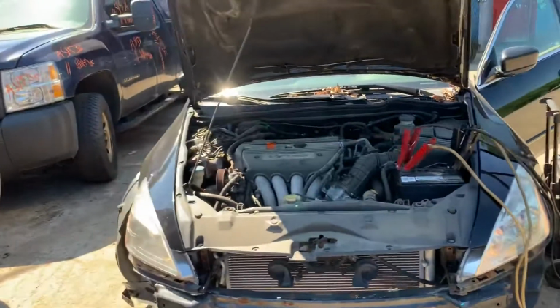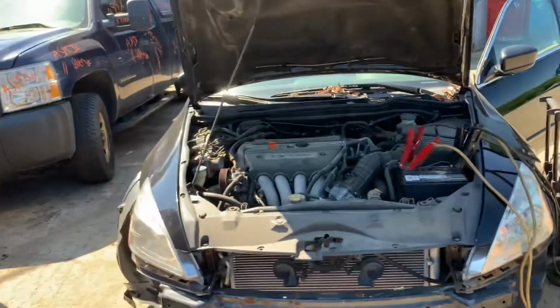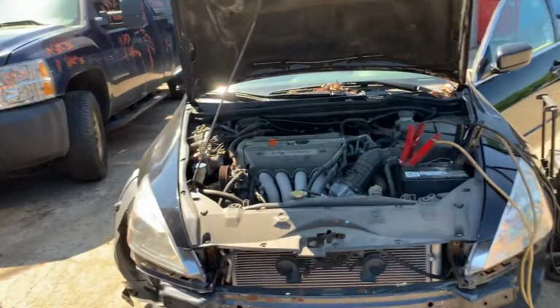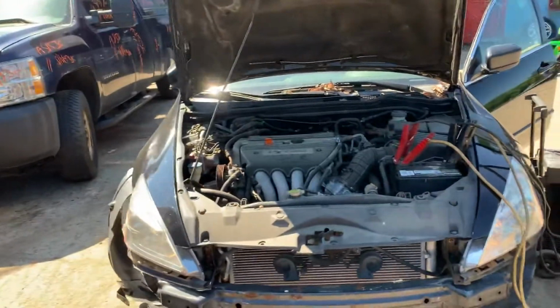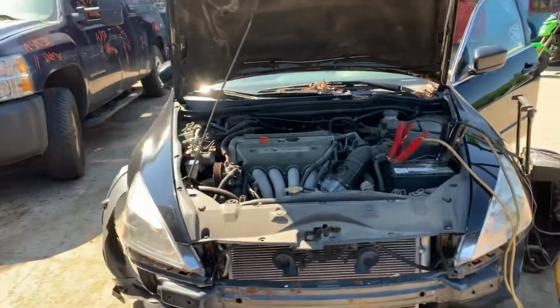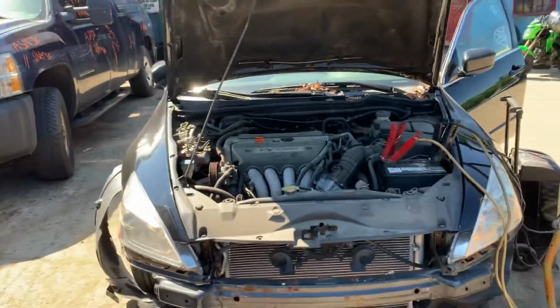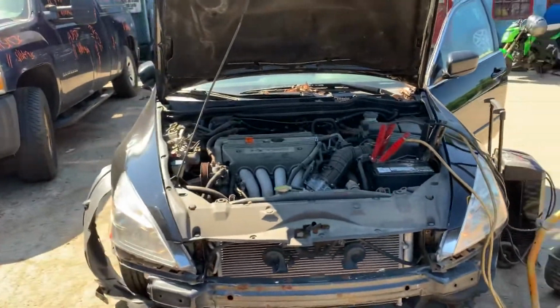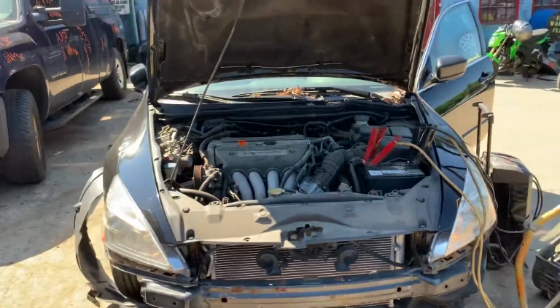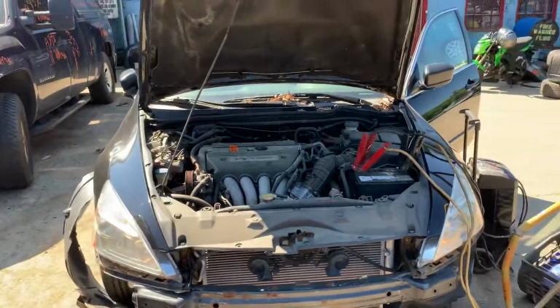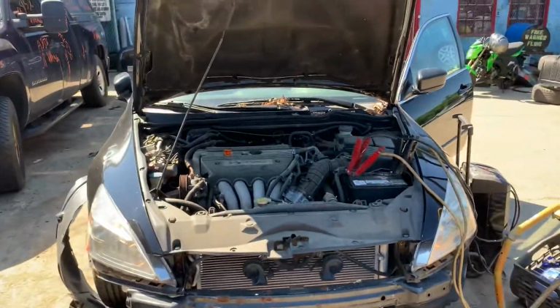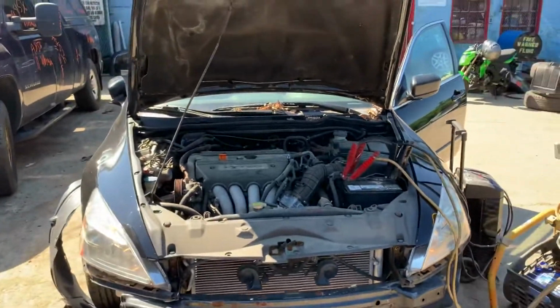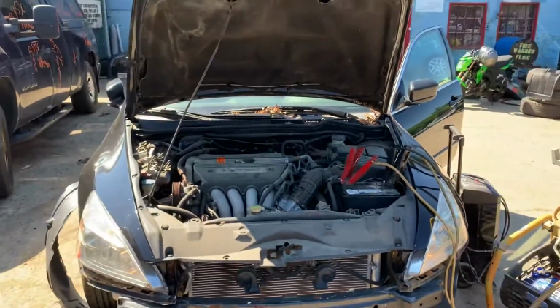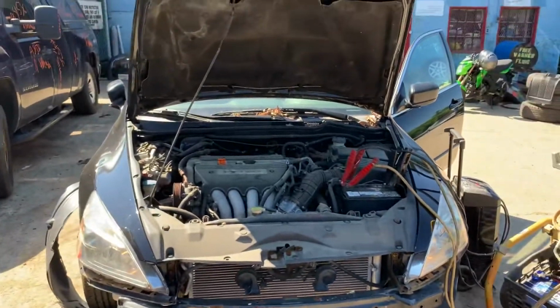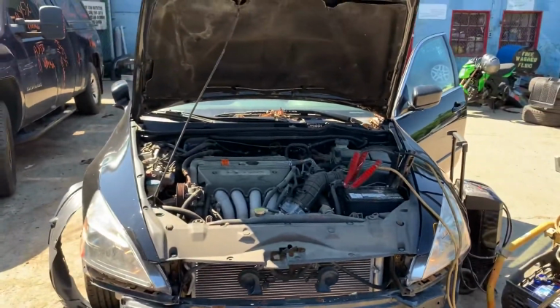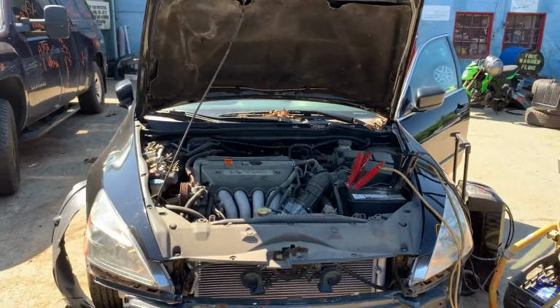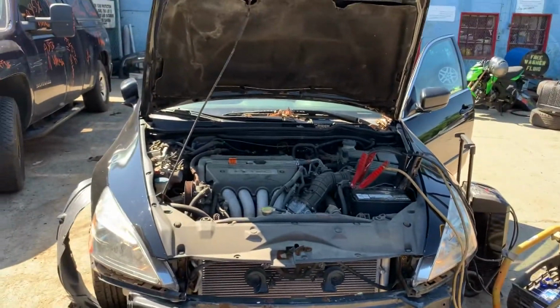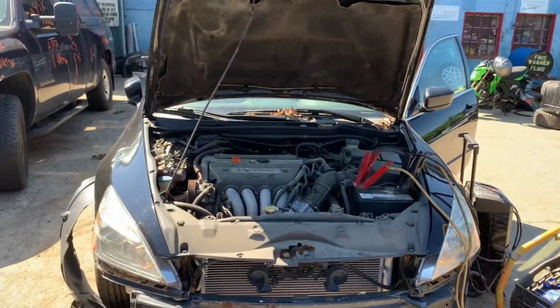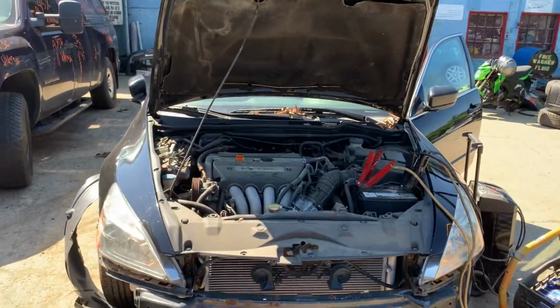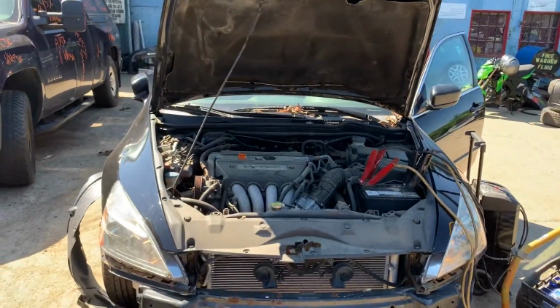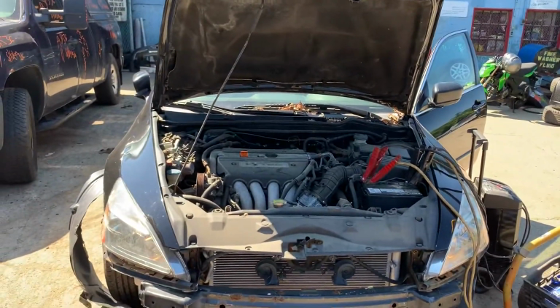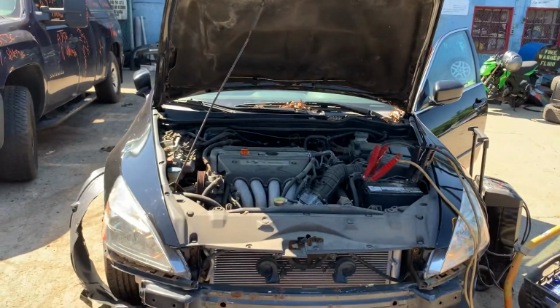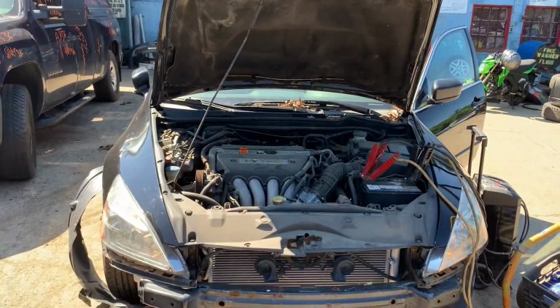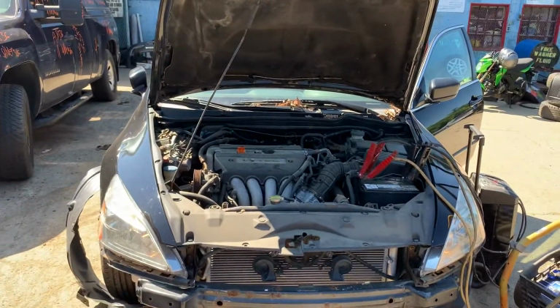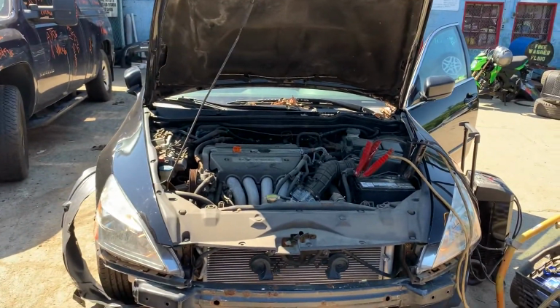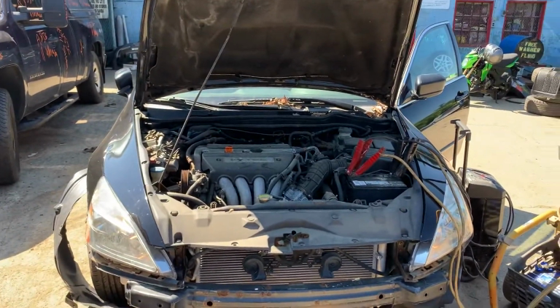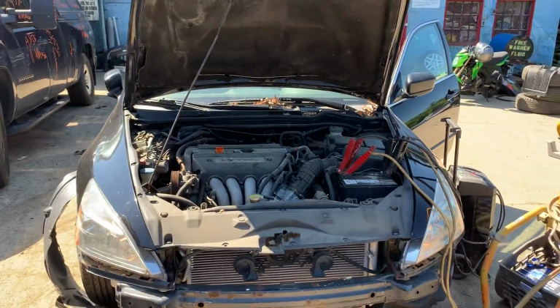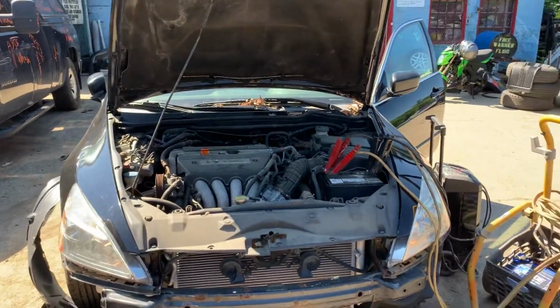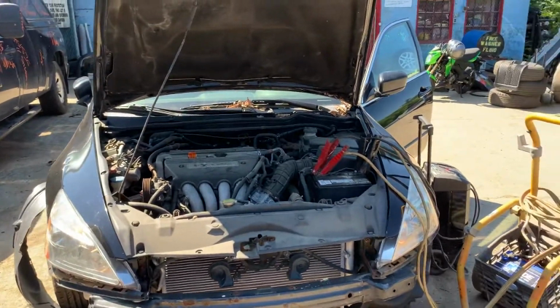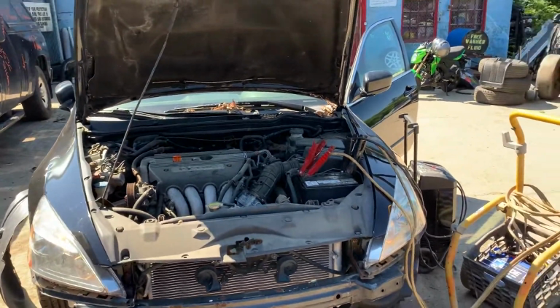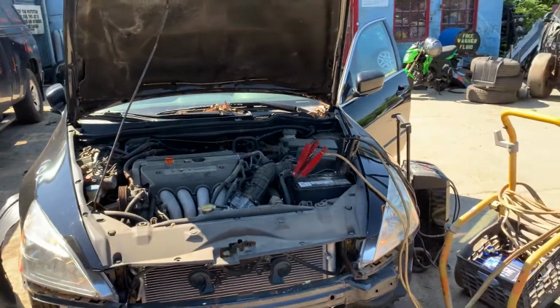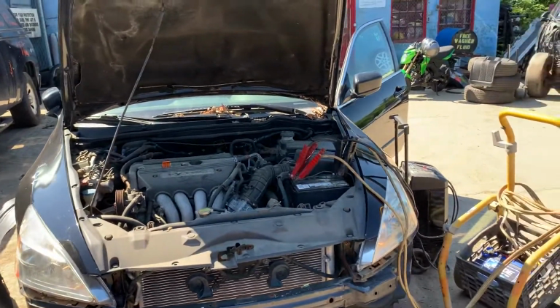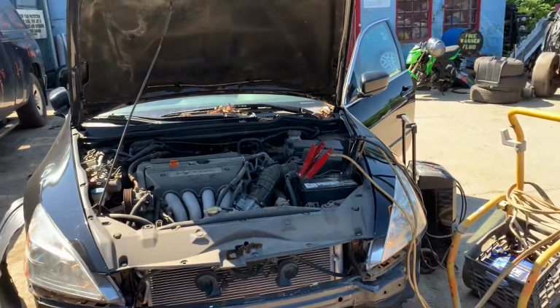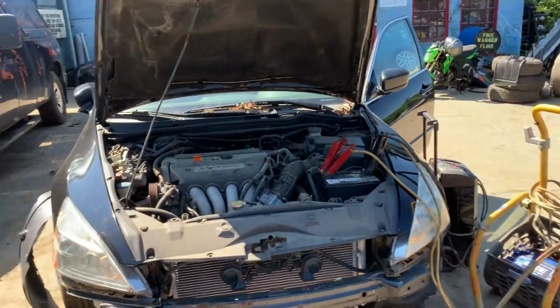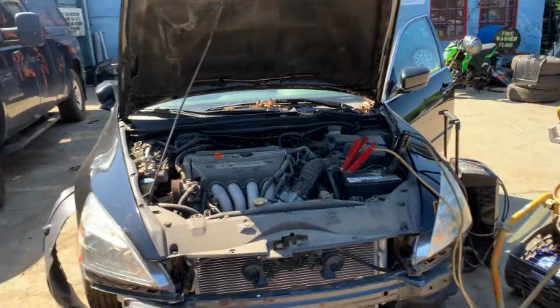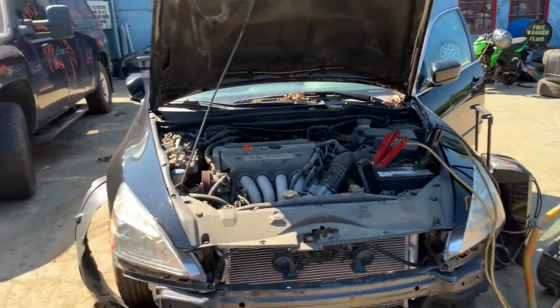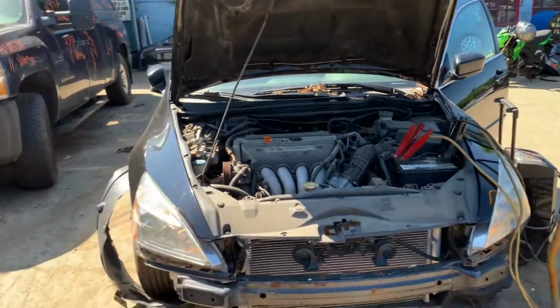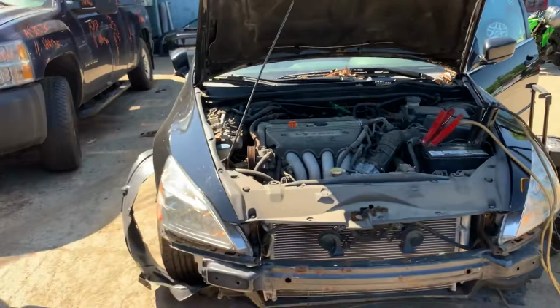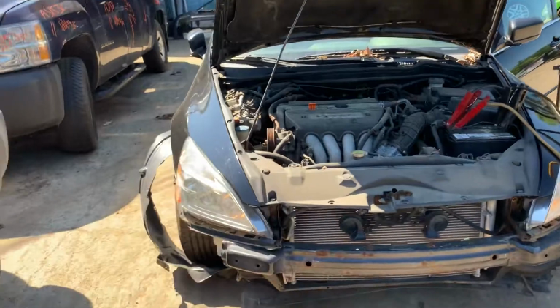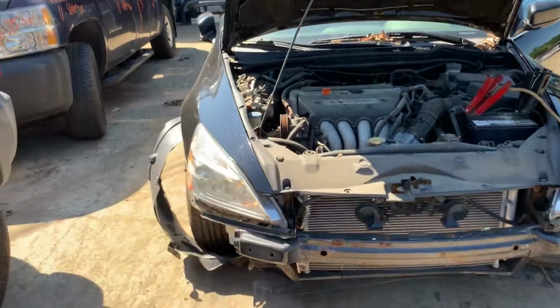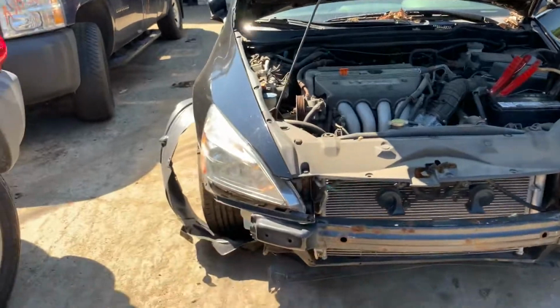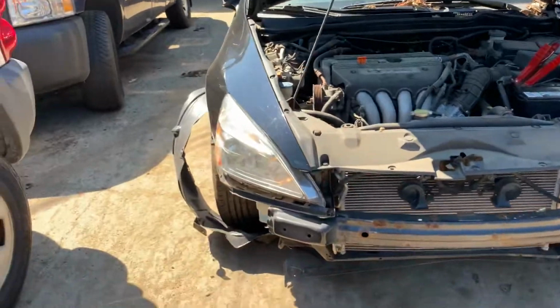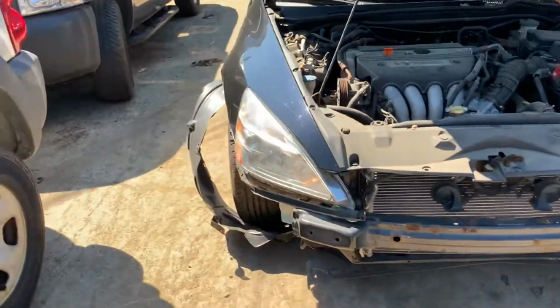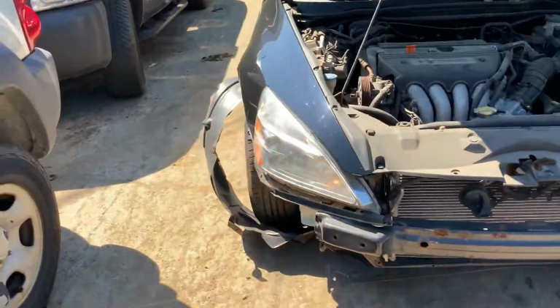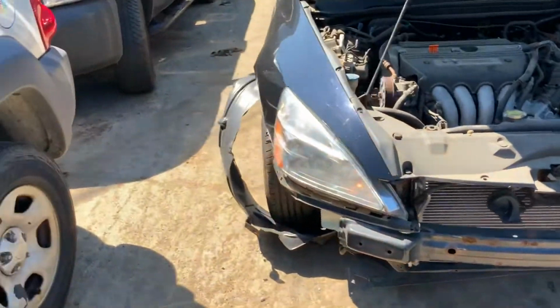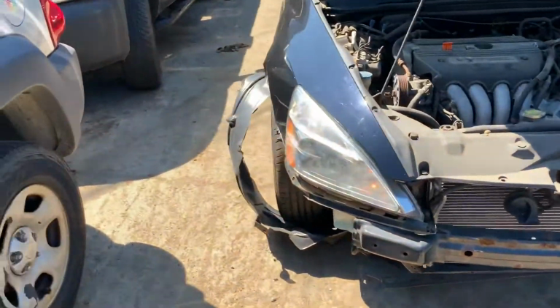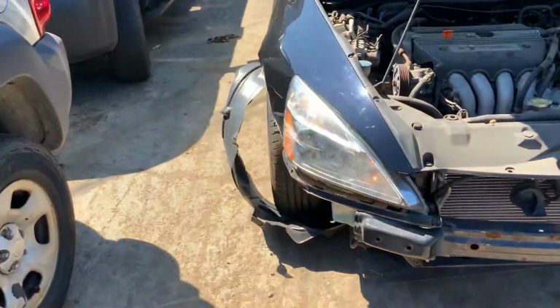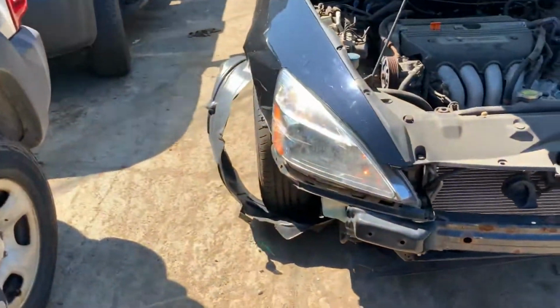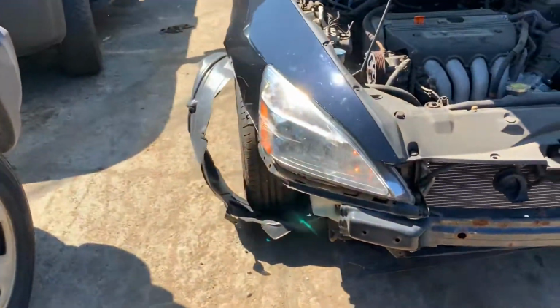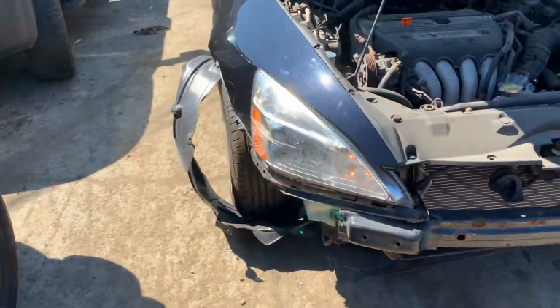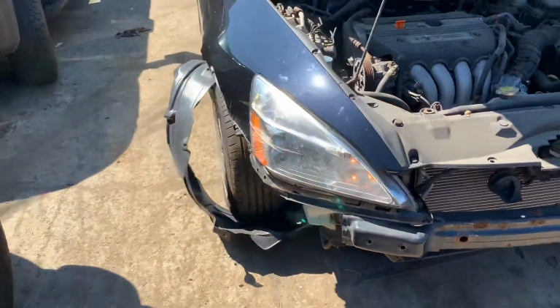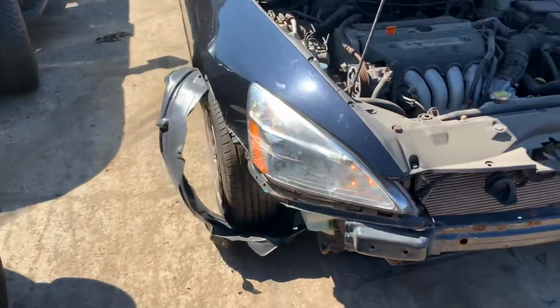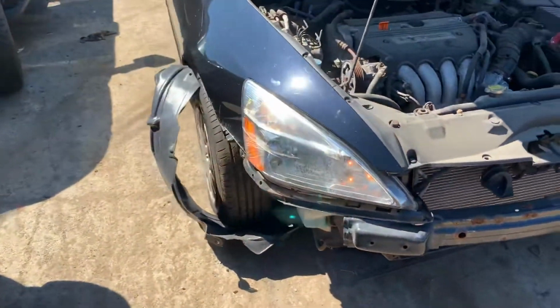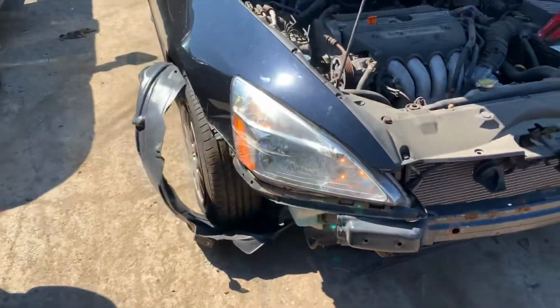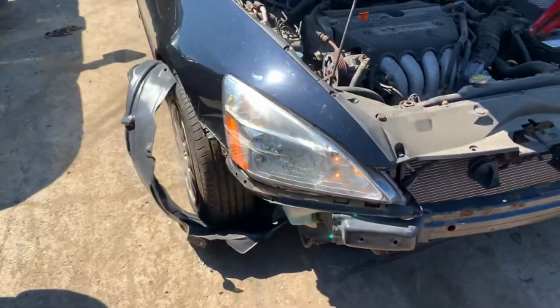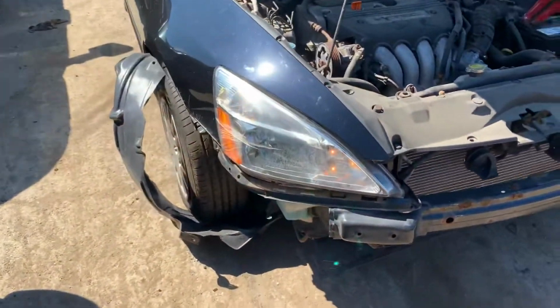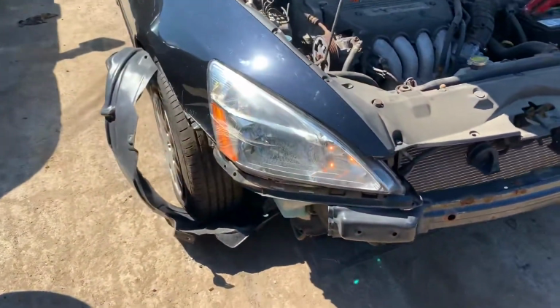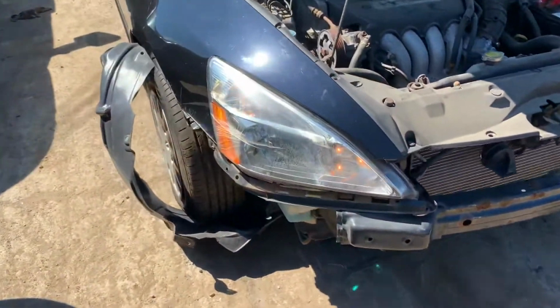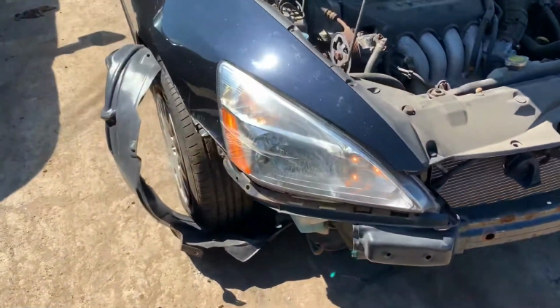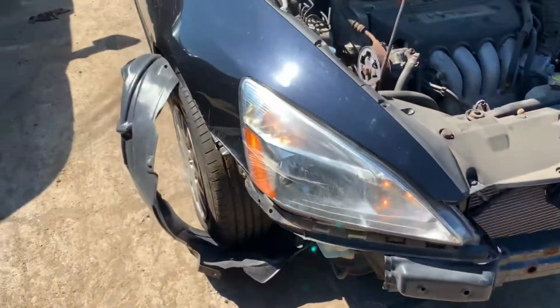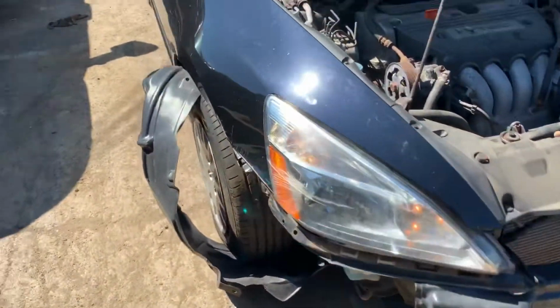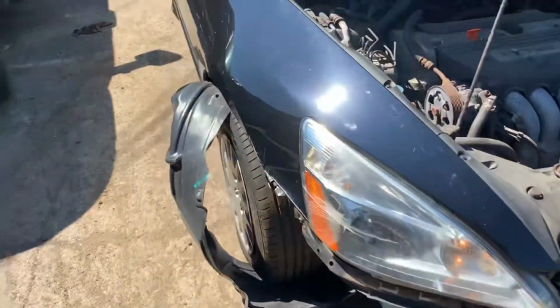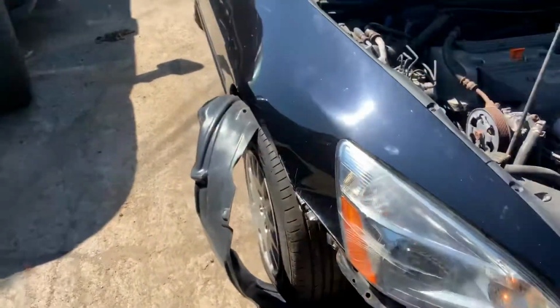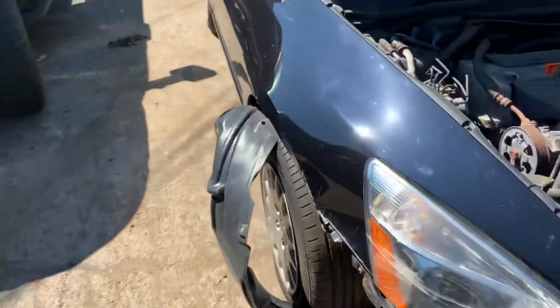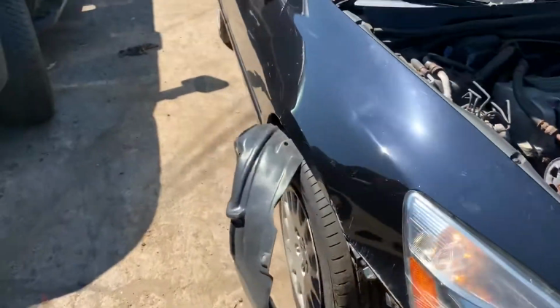2007-2004 Honda Accord, runs good. It's got good headlights, good fenders, no bumper.